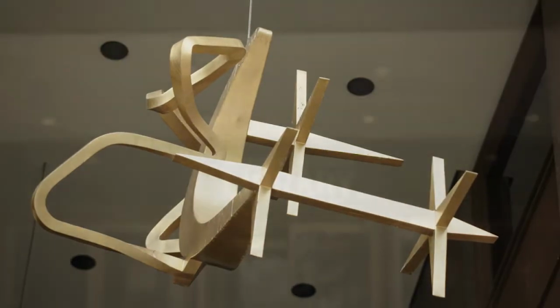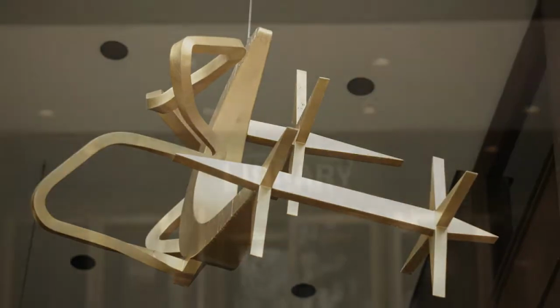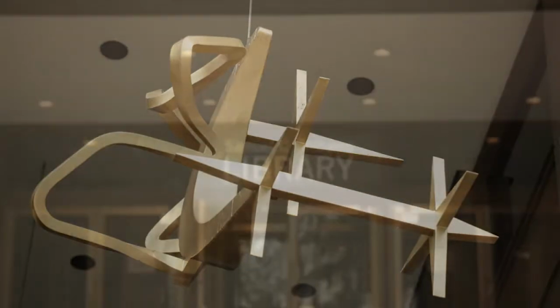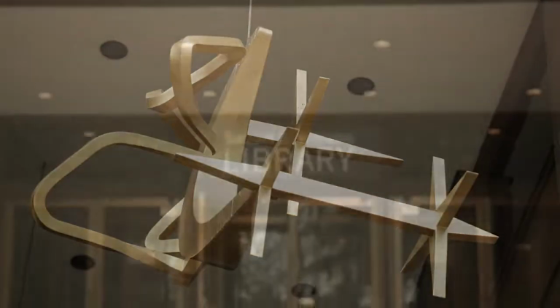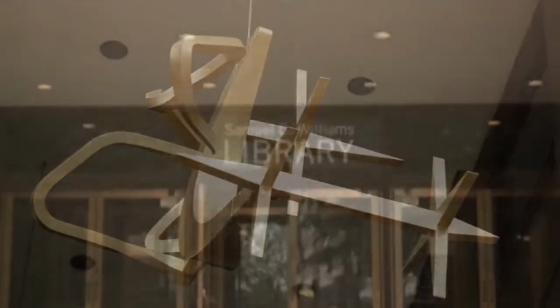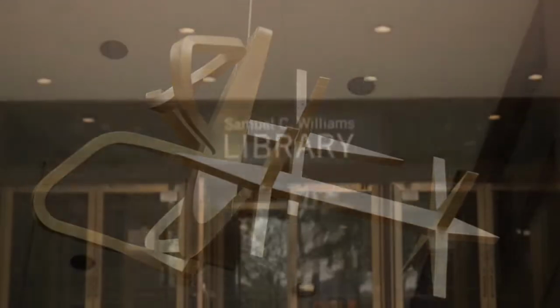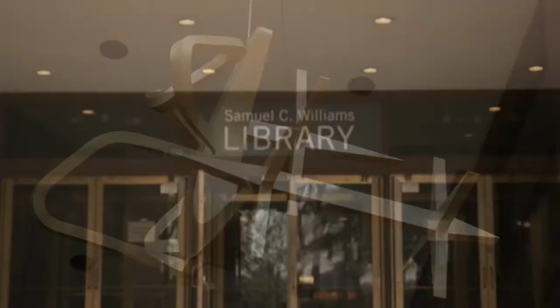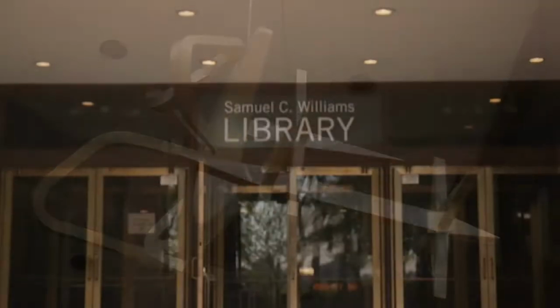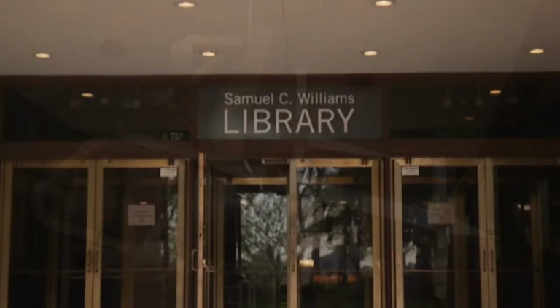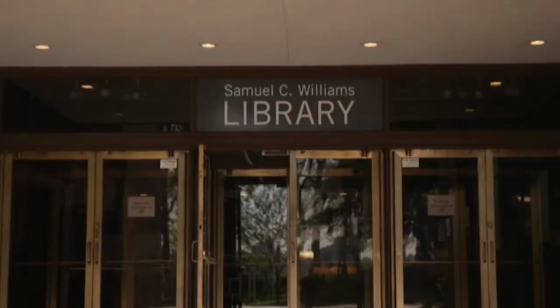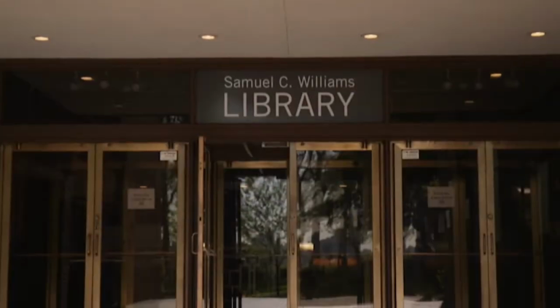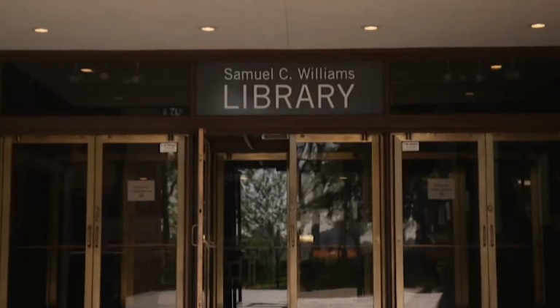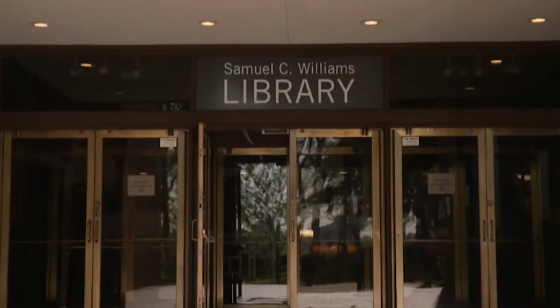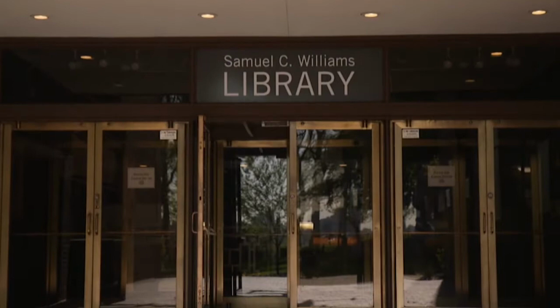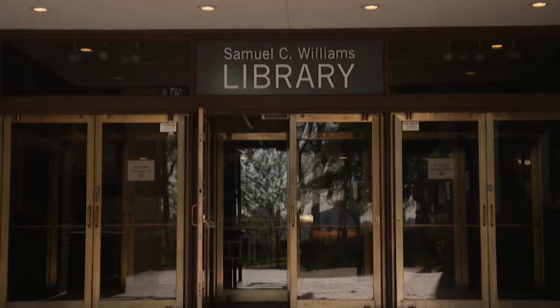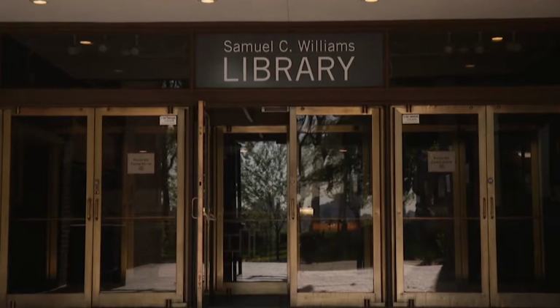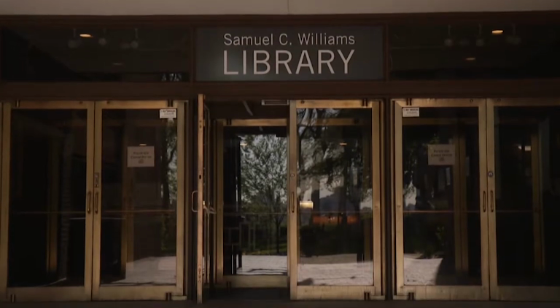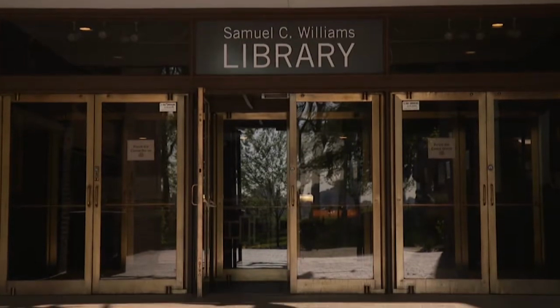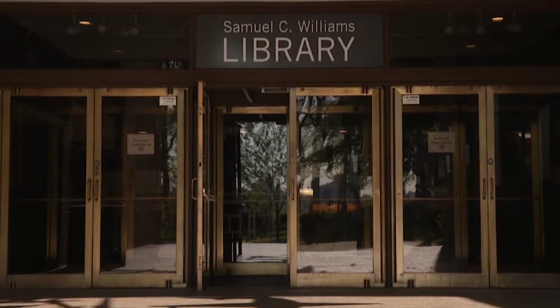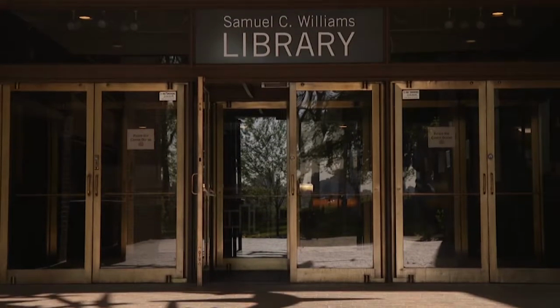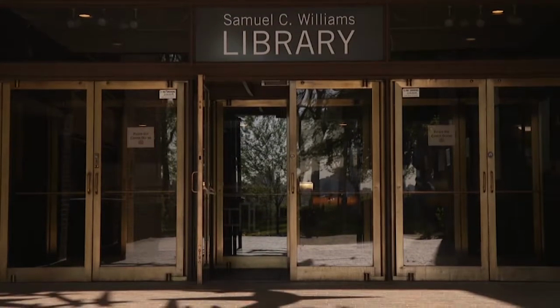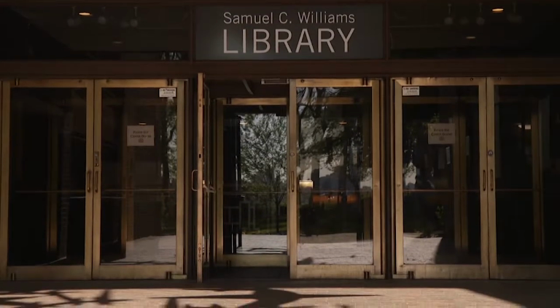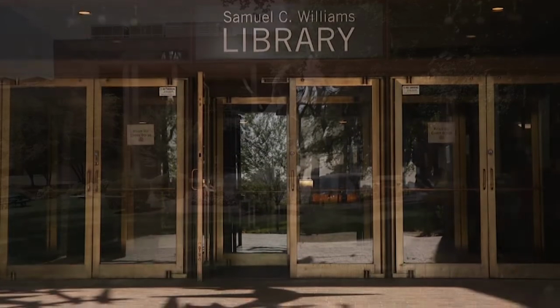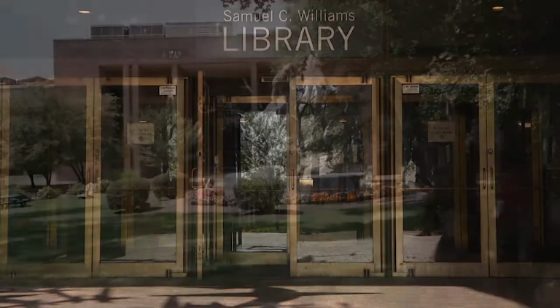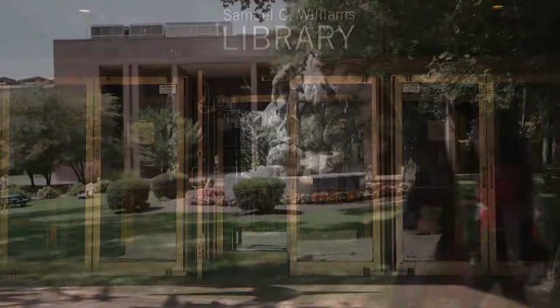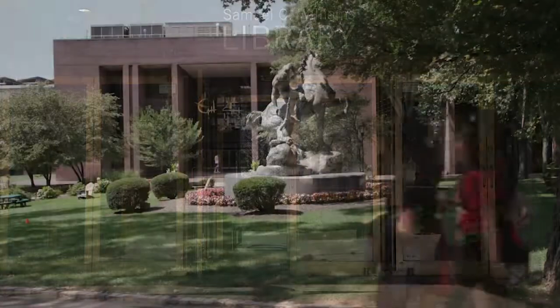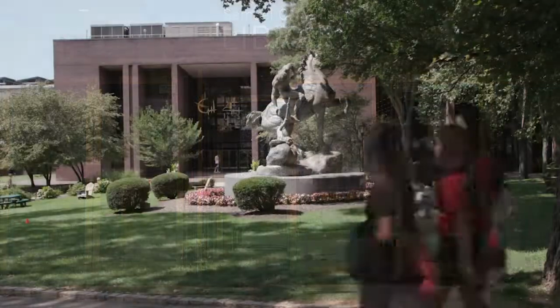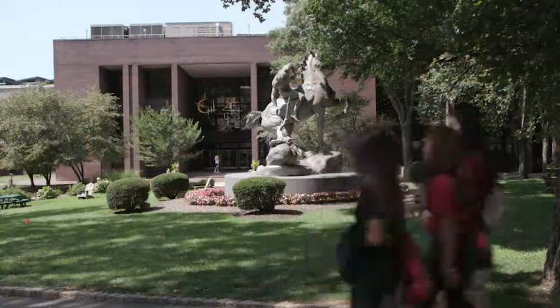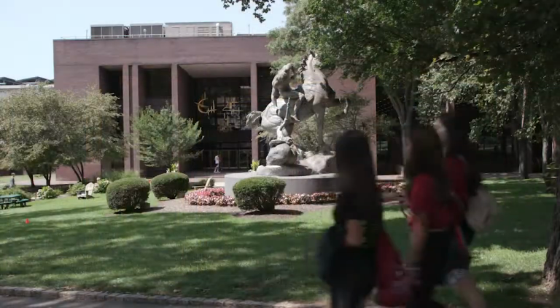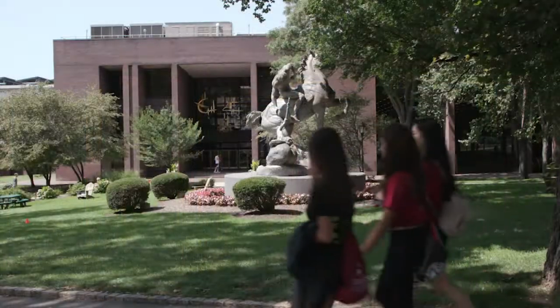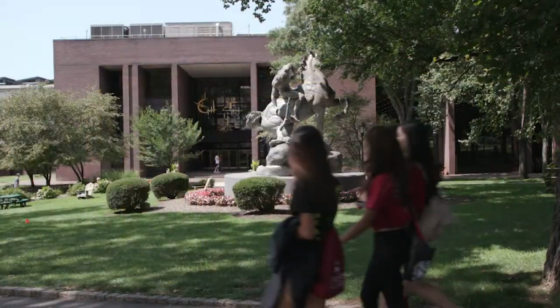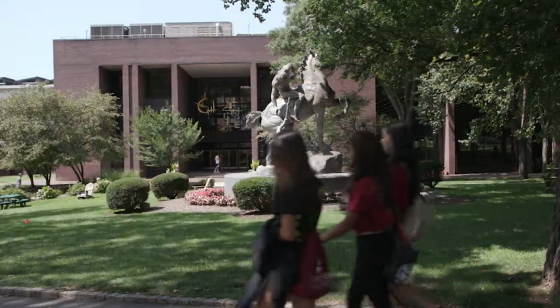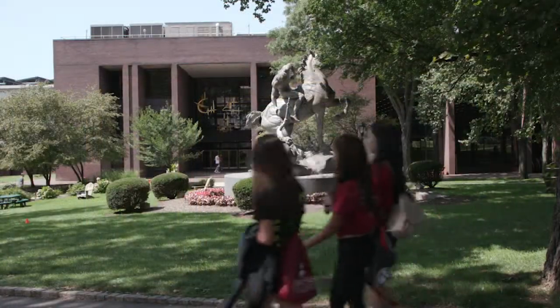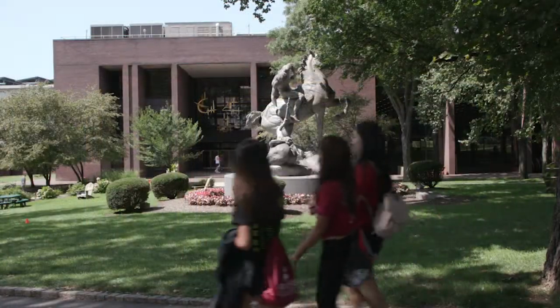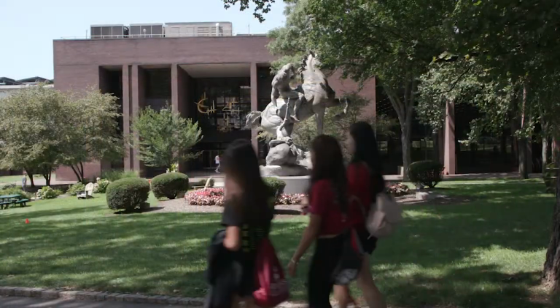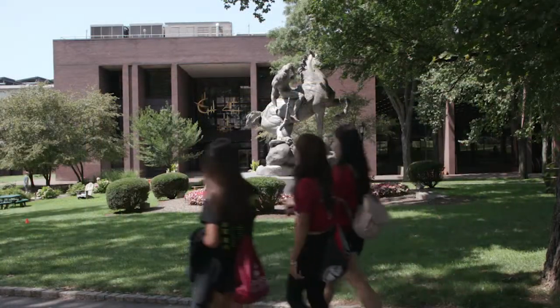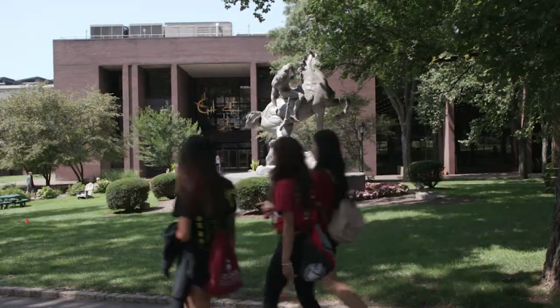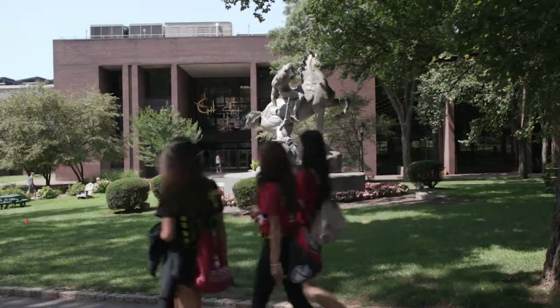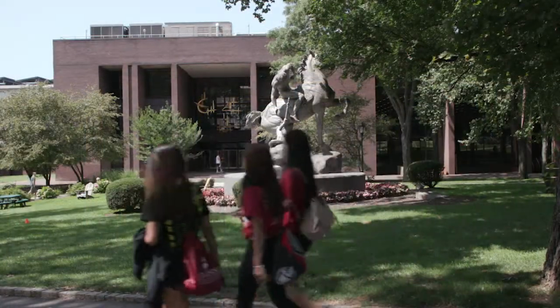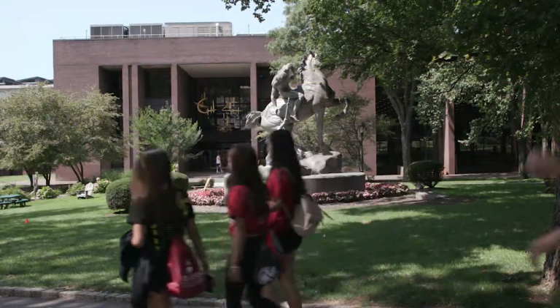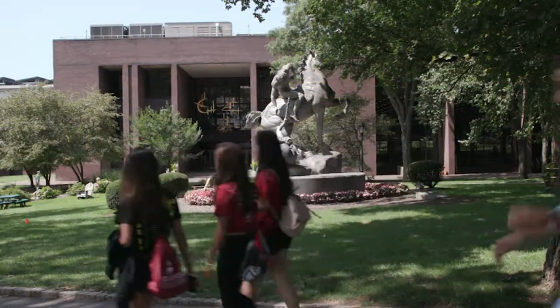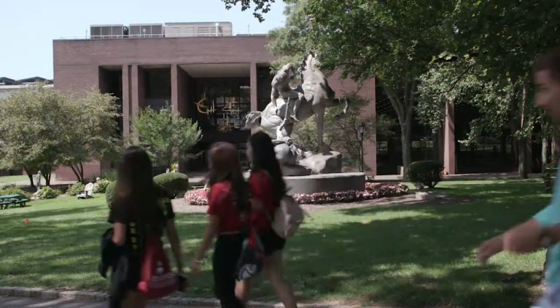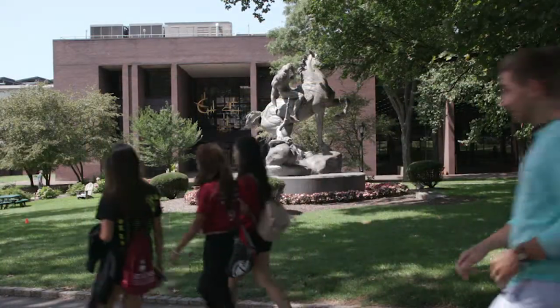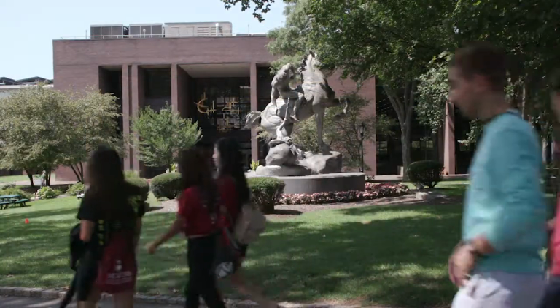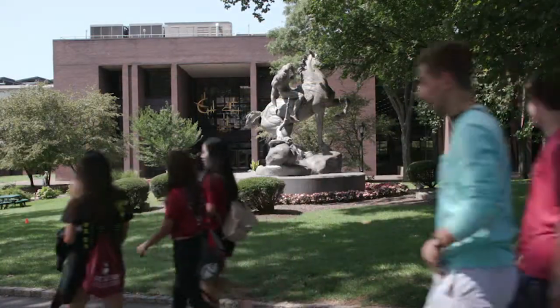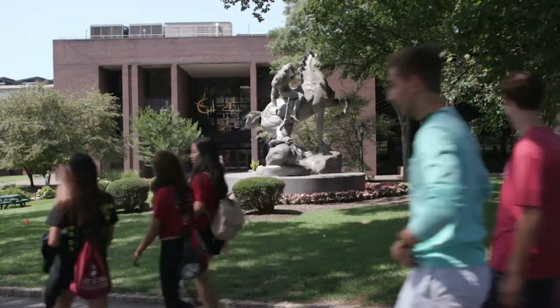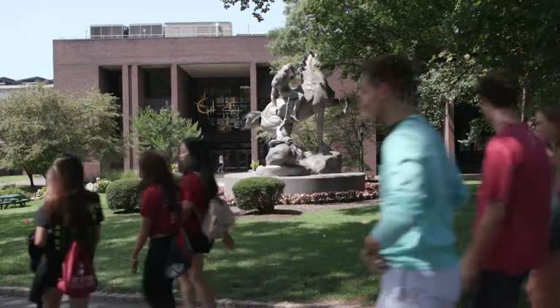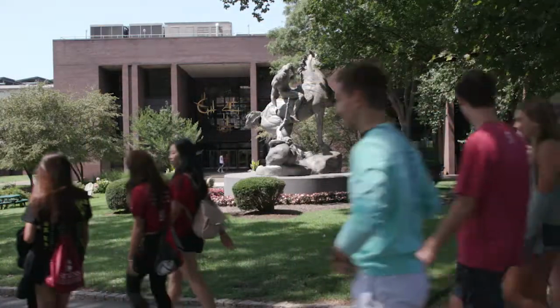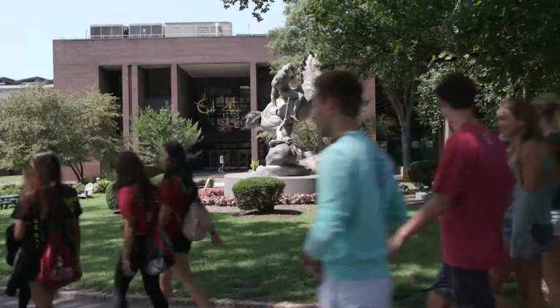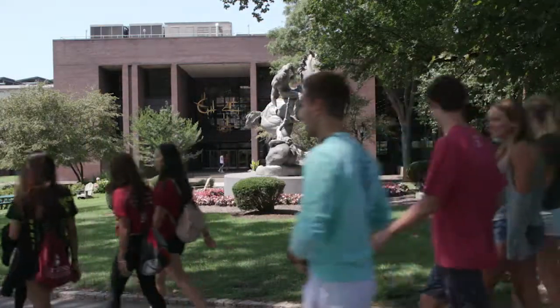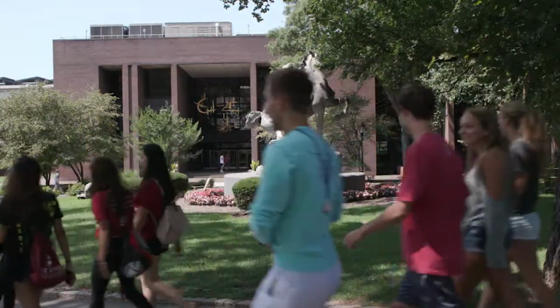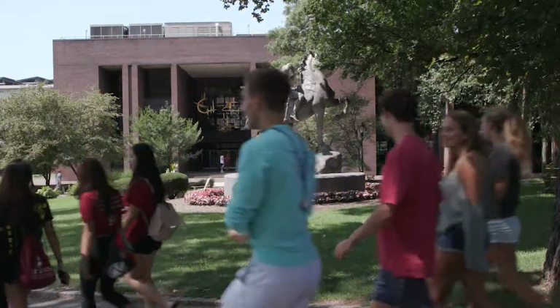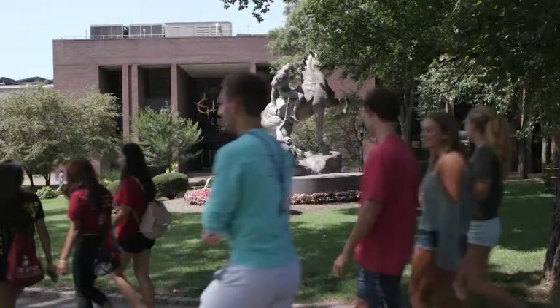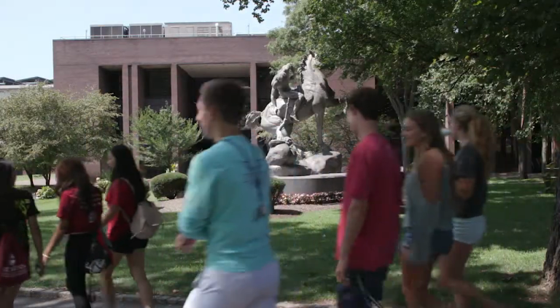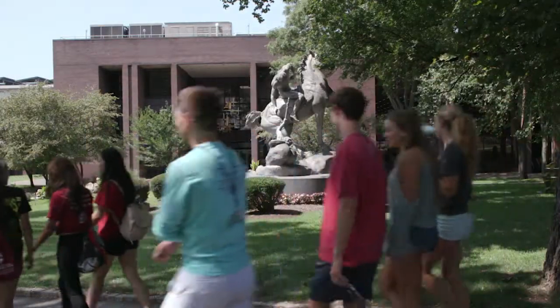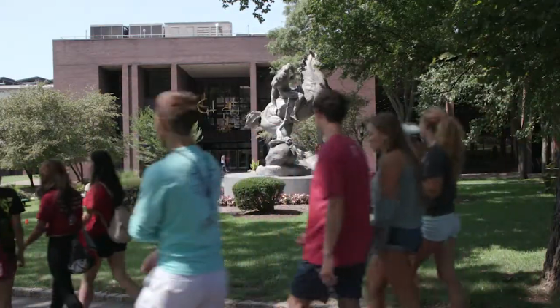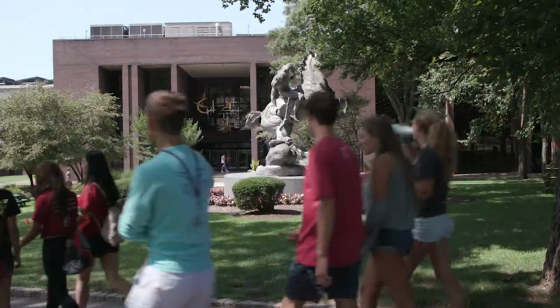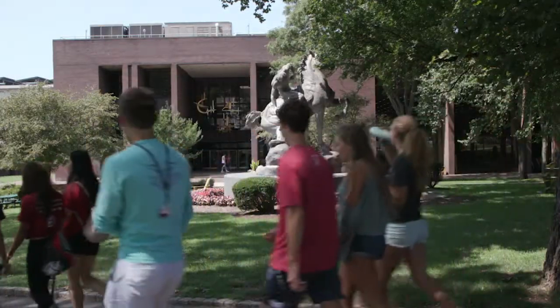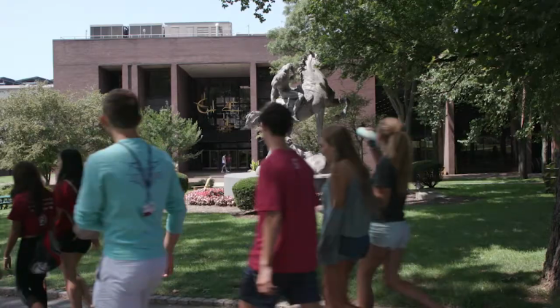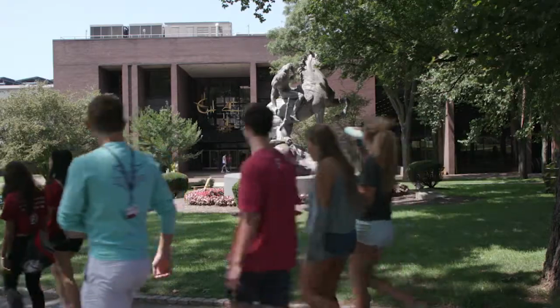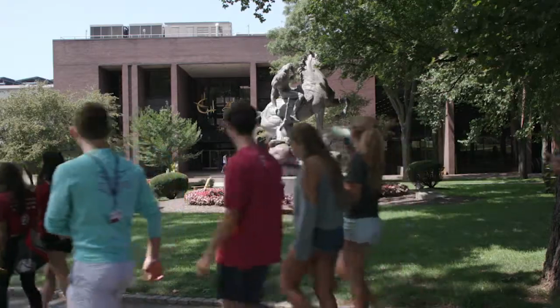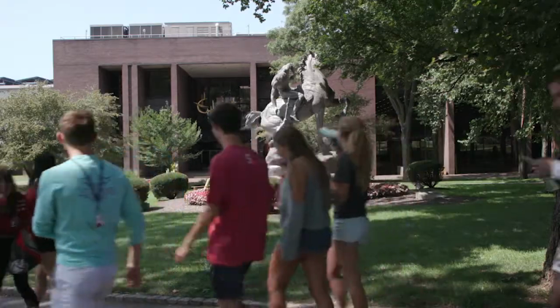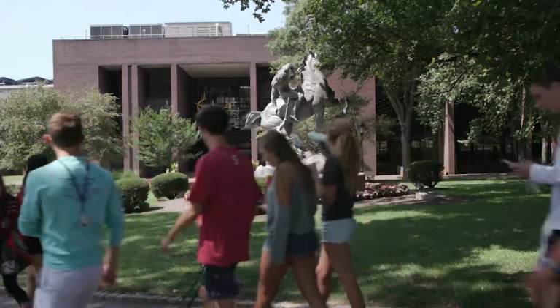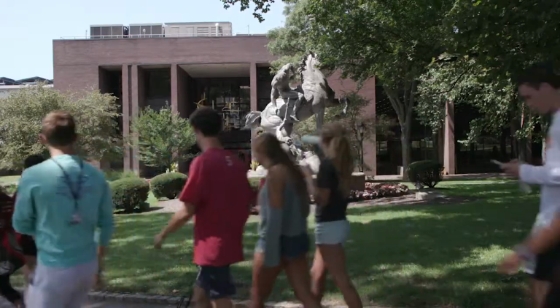The Samuel C. Williams Library is a vital part of the Stevens community. It's where we come to collaborate with our classmates and share ideas.